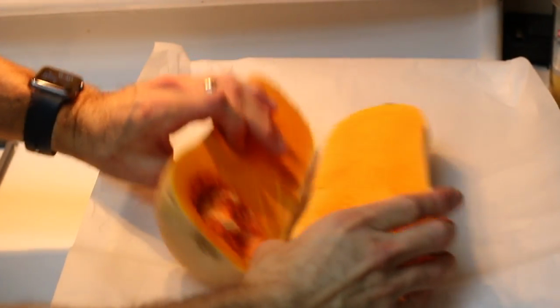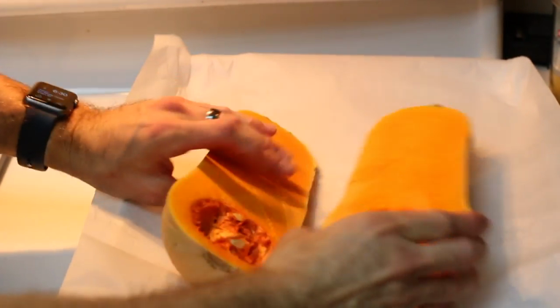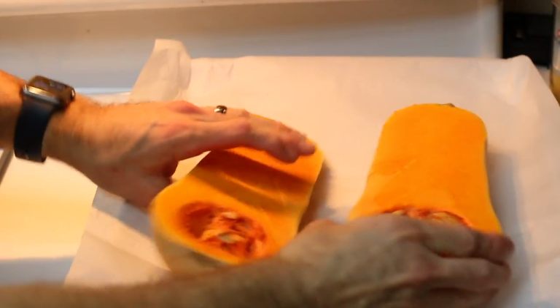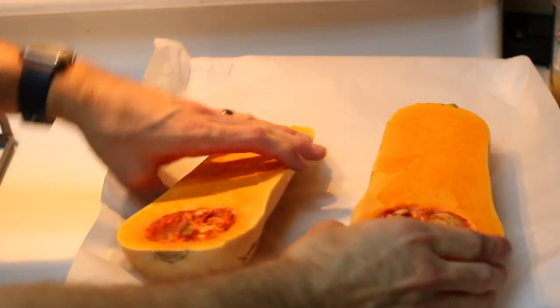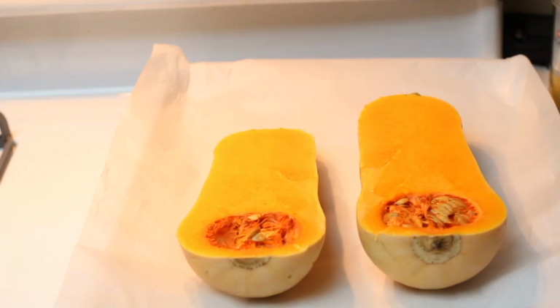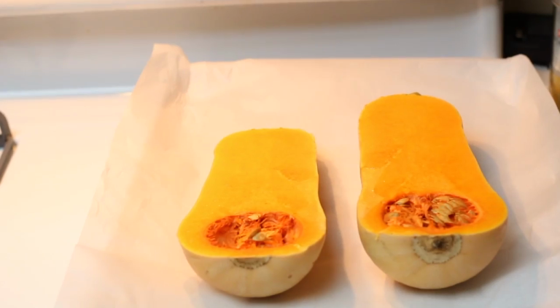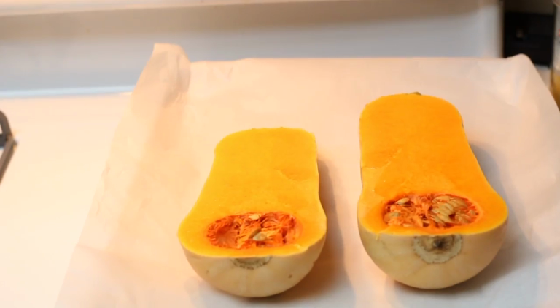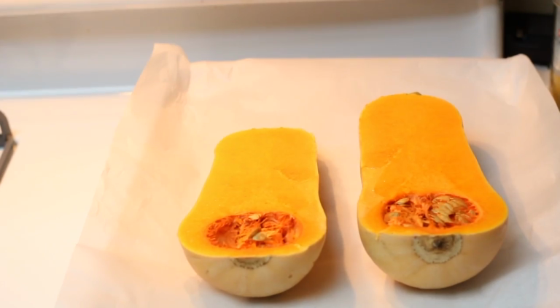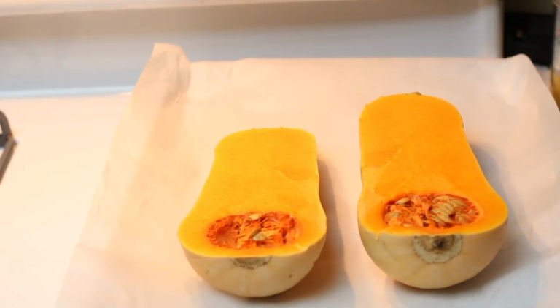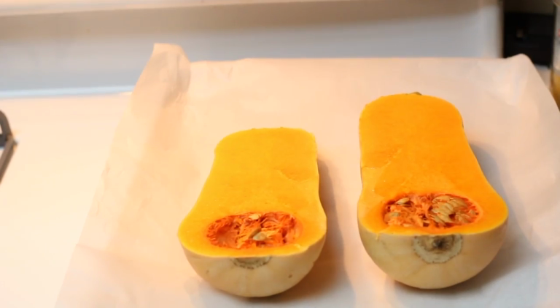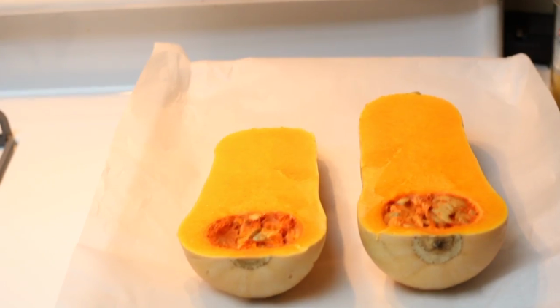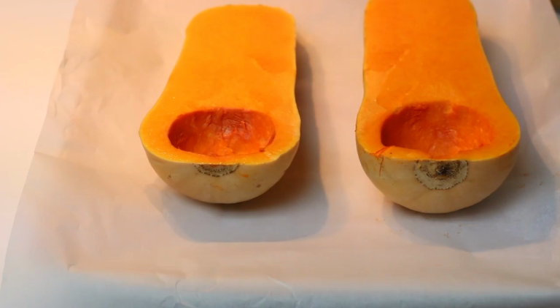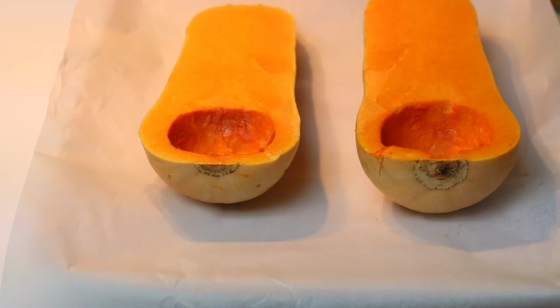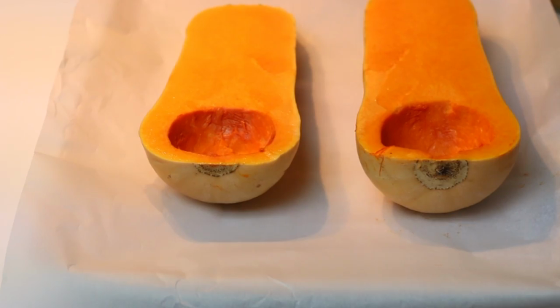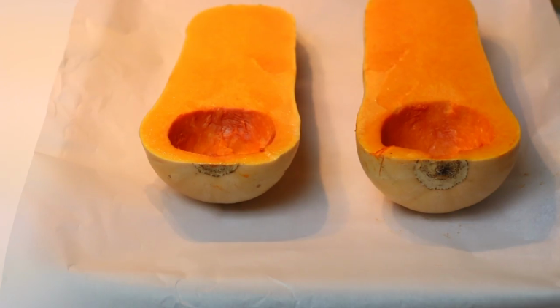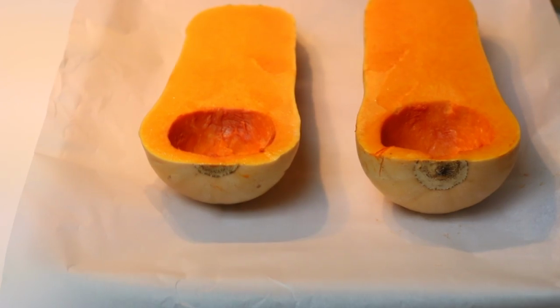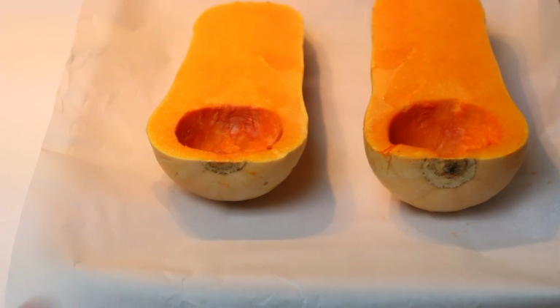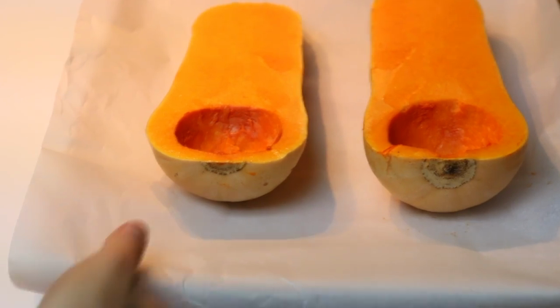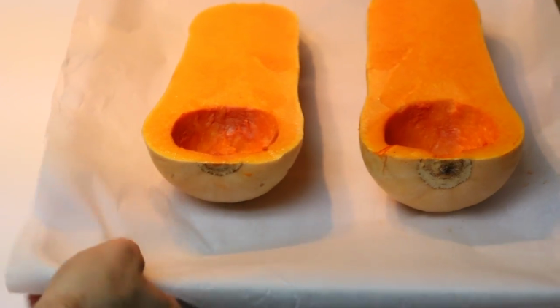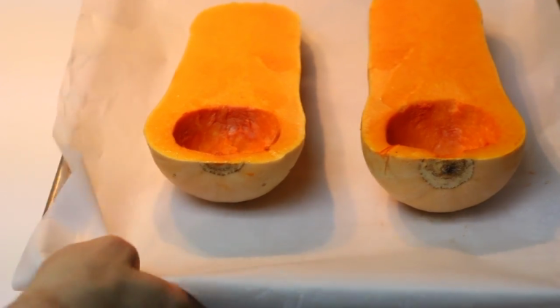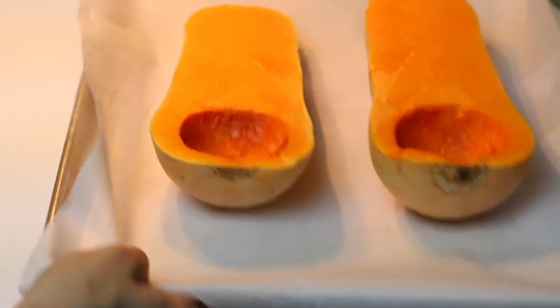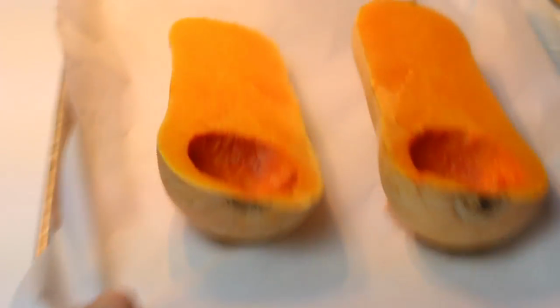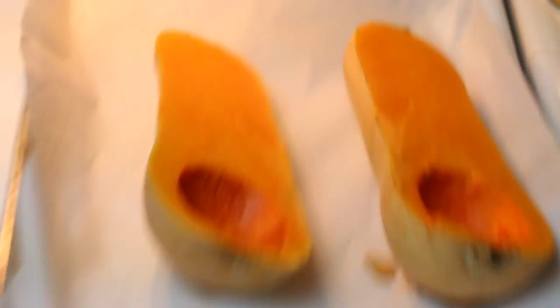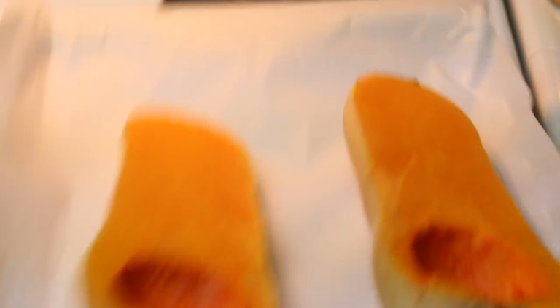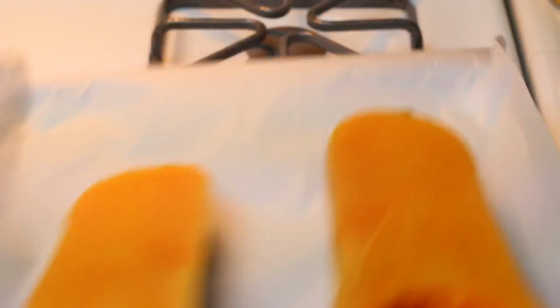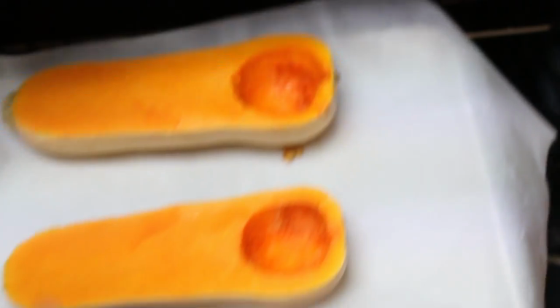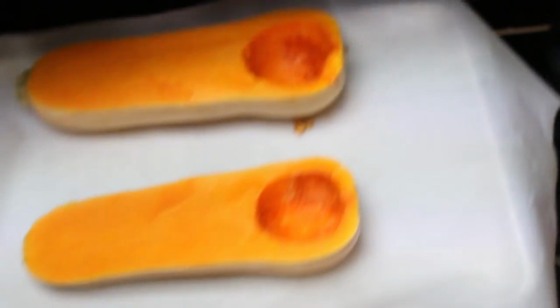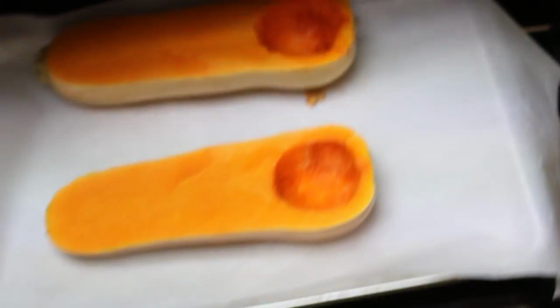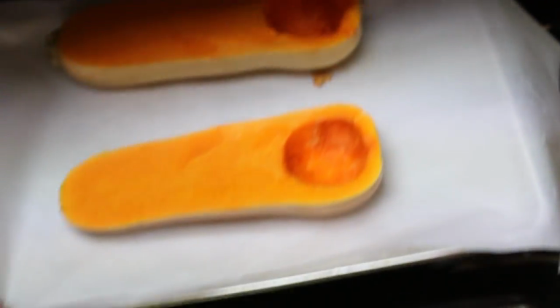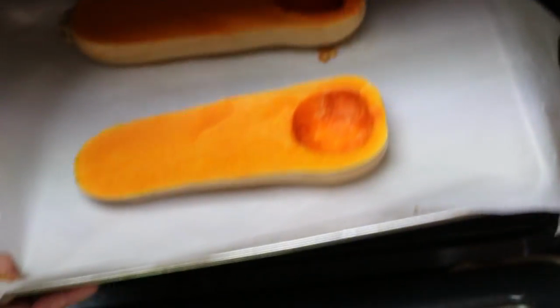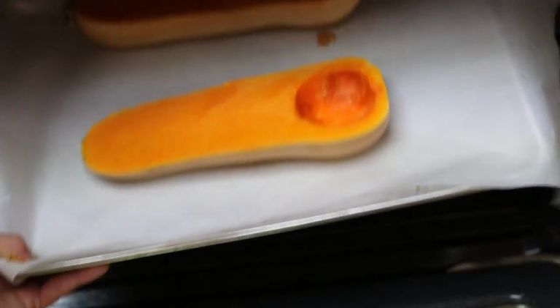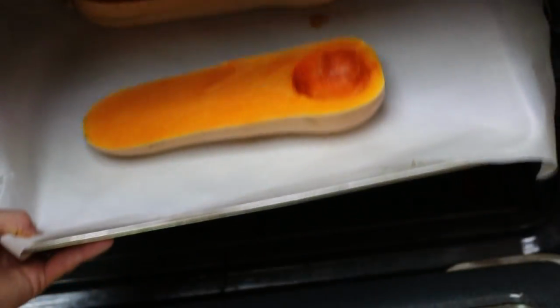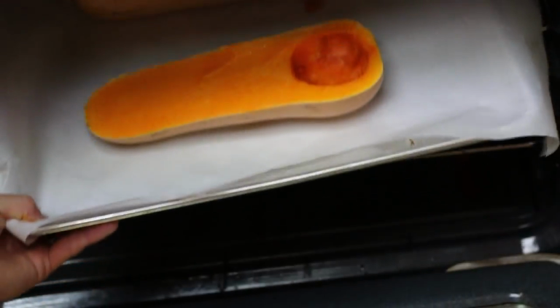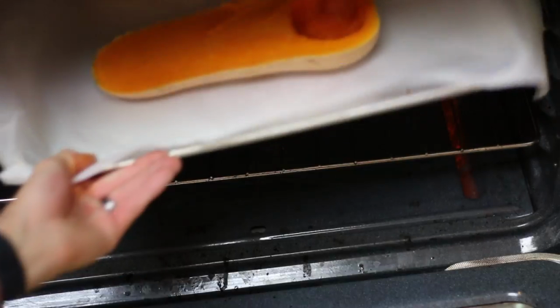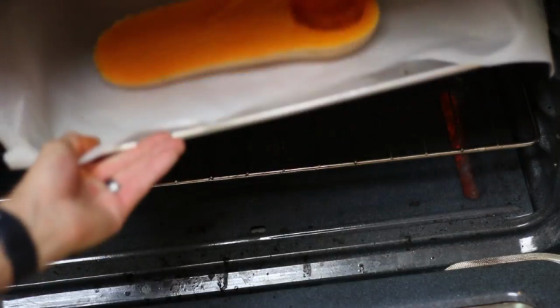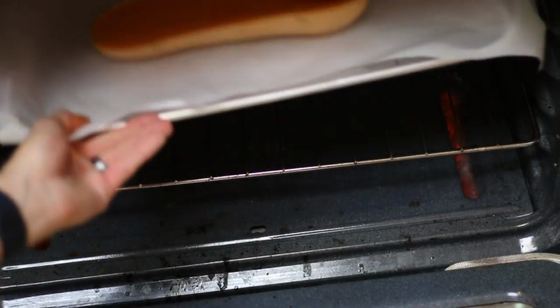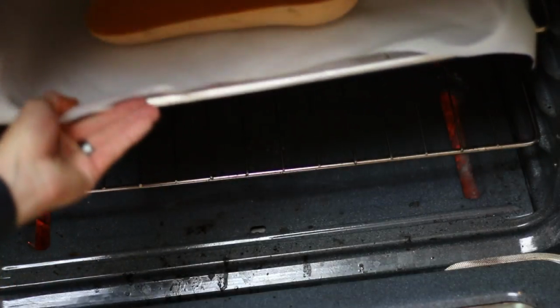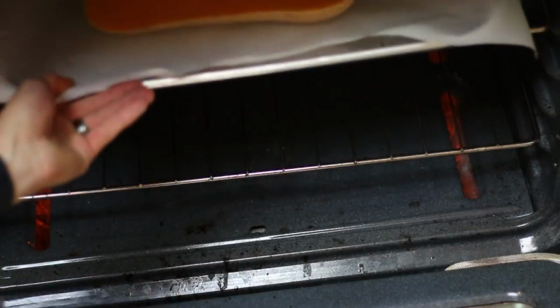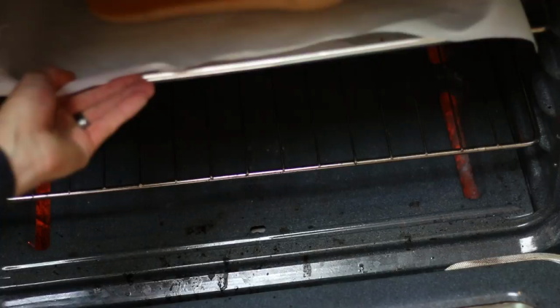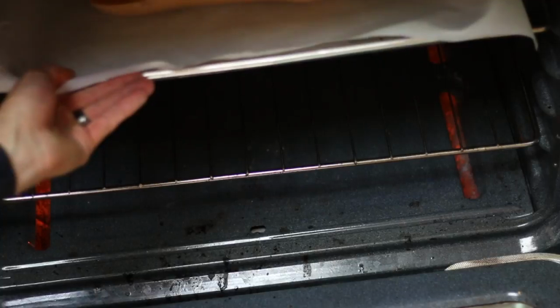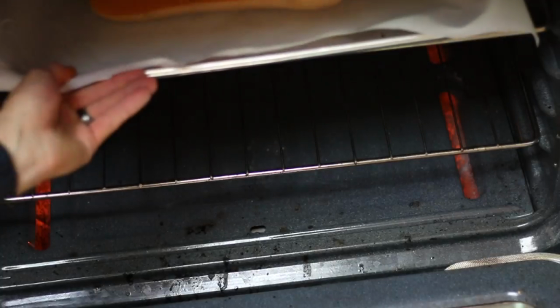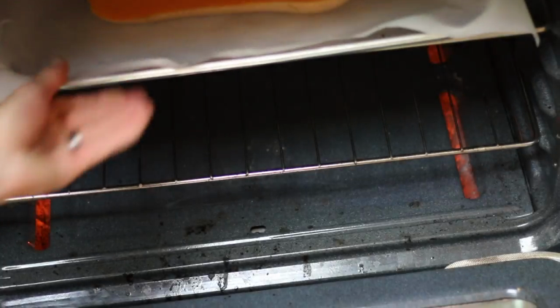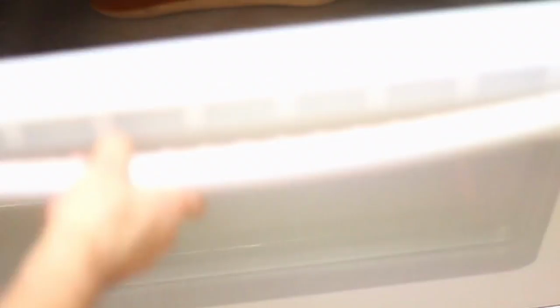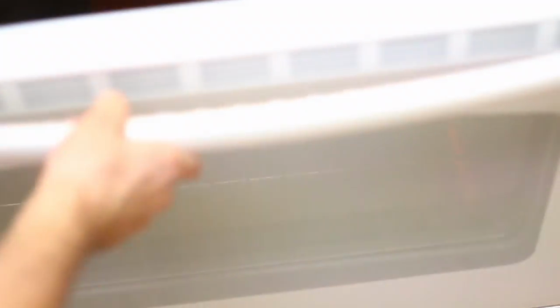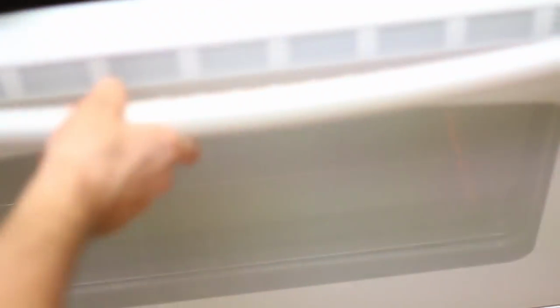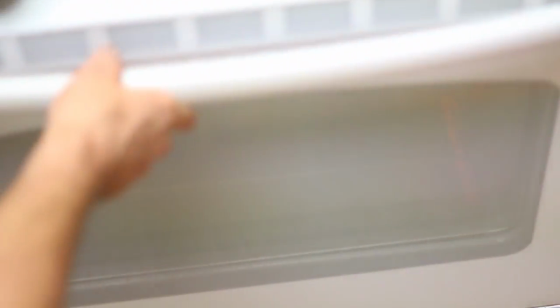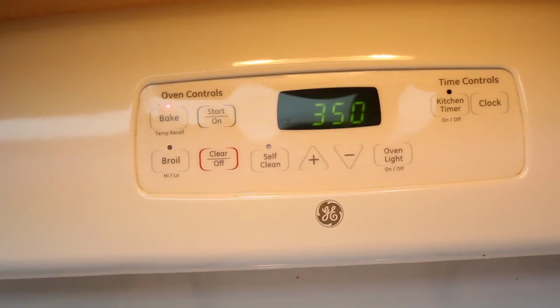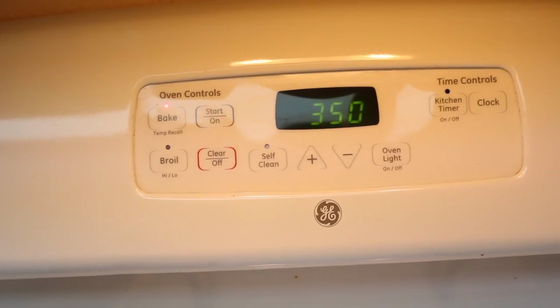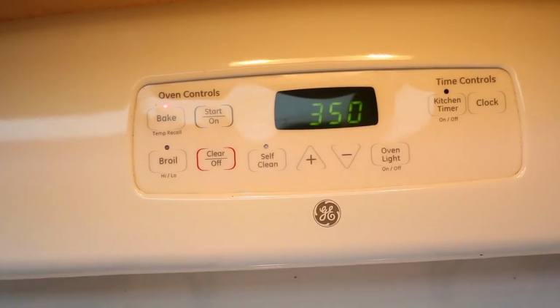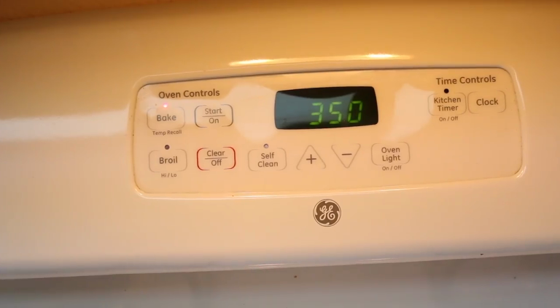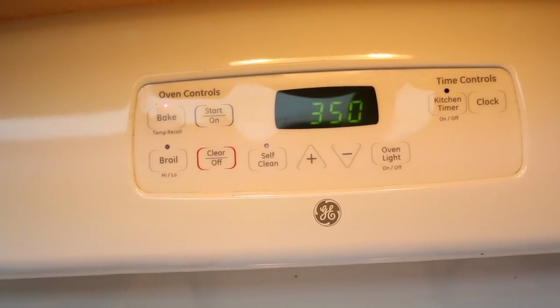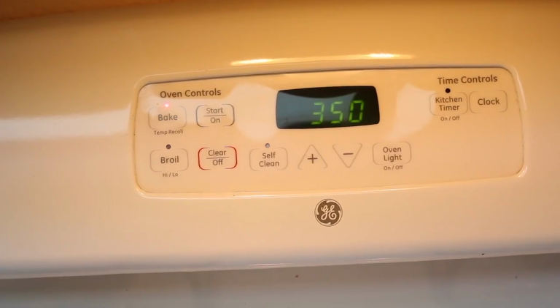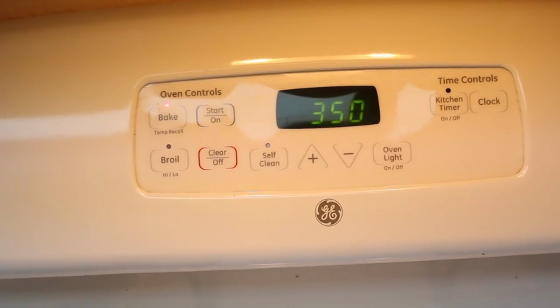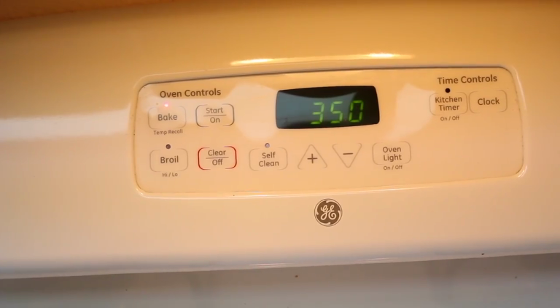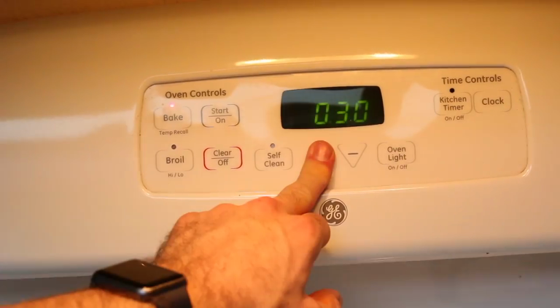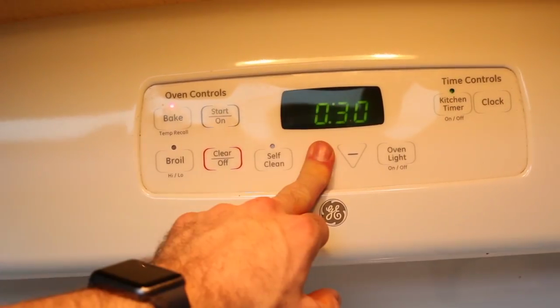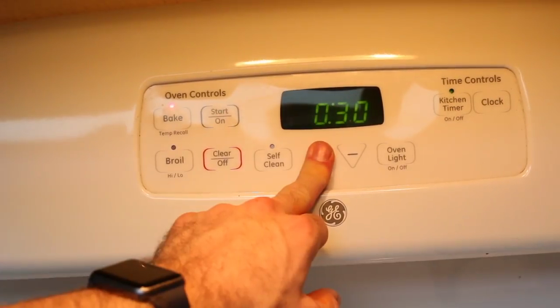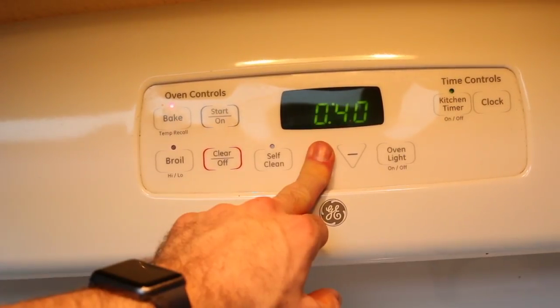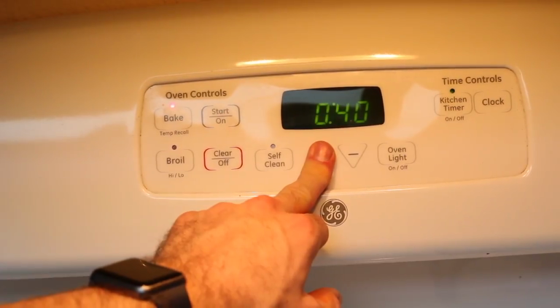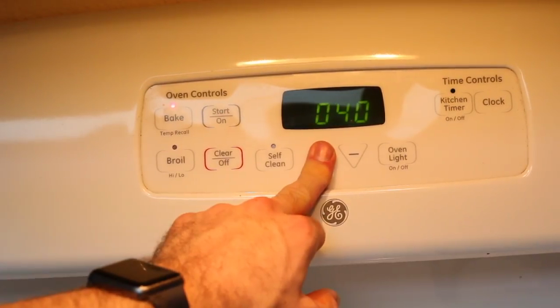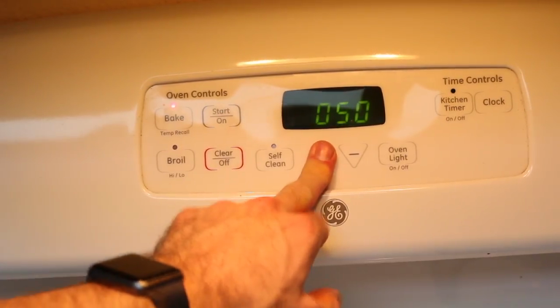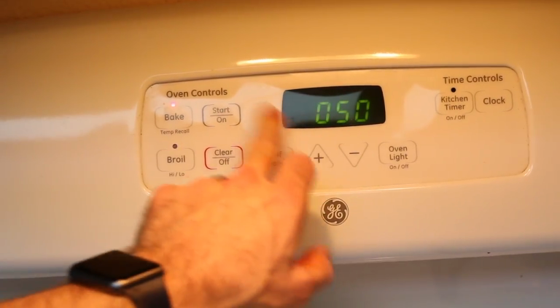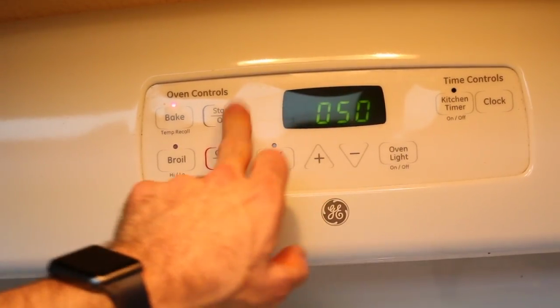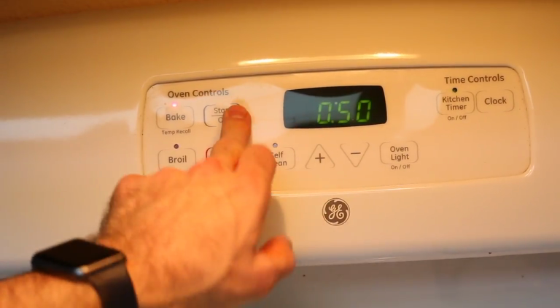First we're going to cut a butternut squash in half, take out the seeds, and we're going to roast it in the oven at 350 degrees for about 50 minutes to one hour.